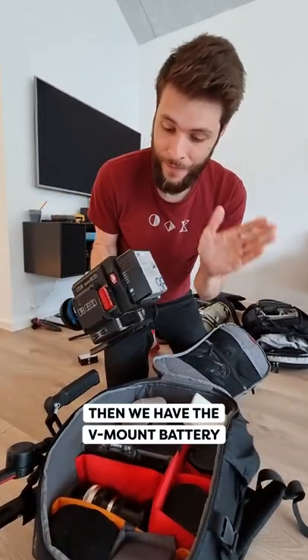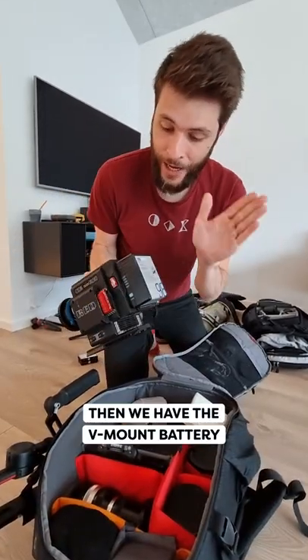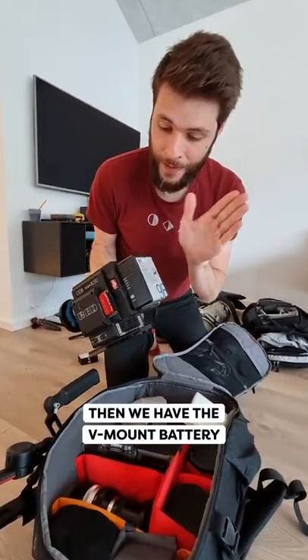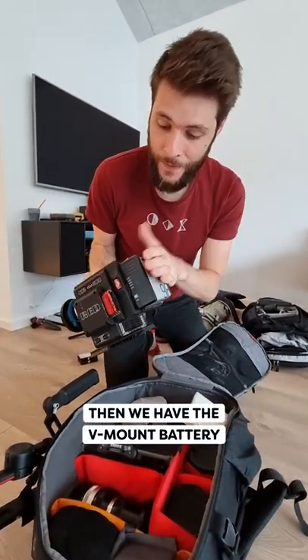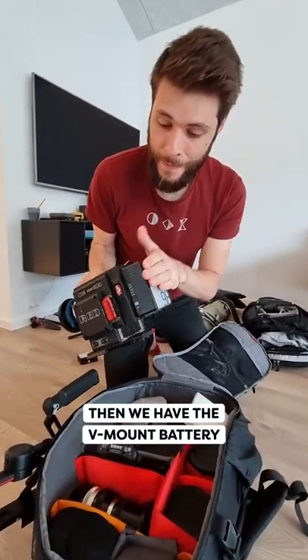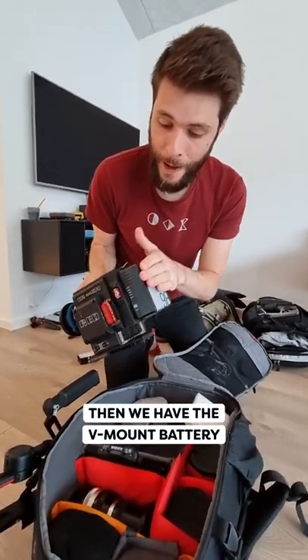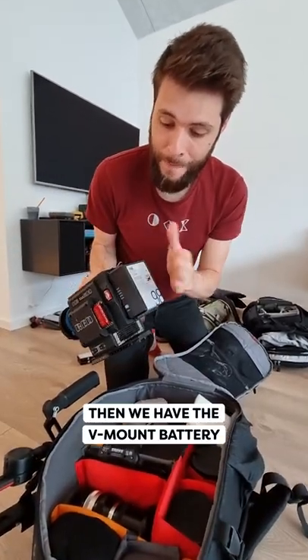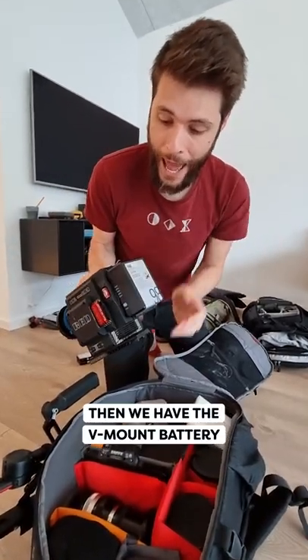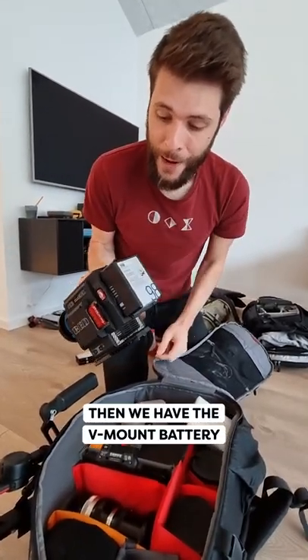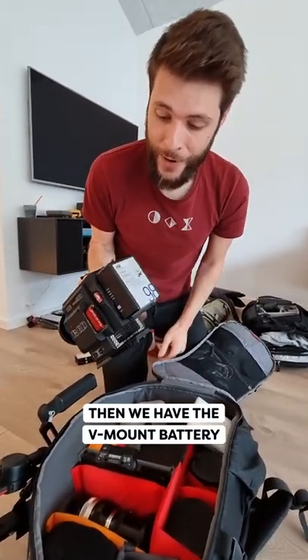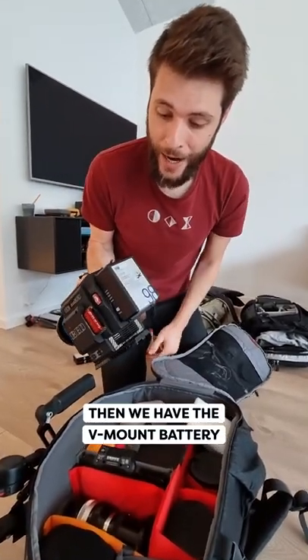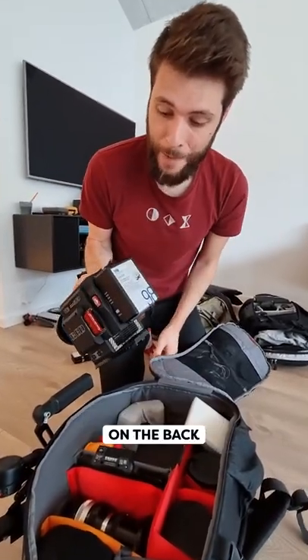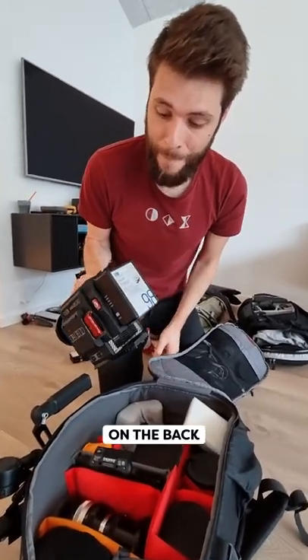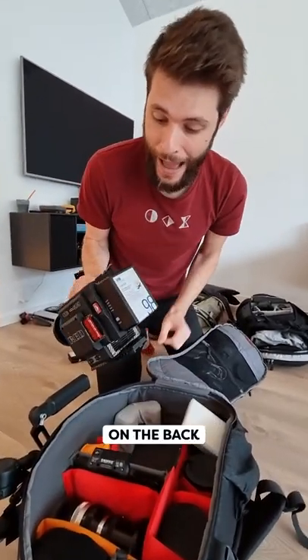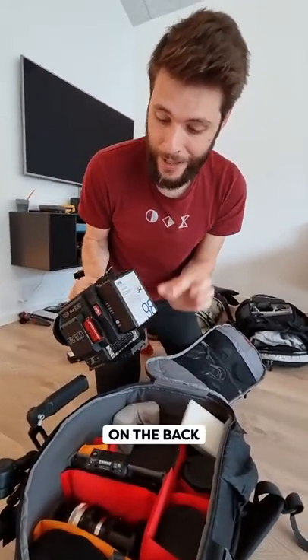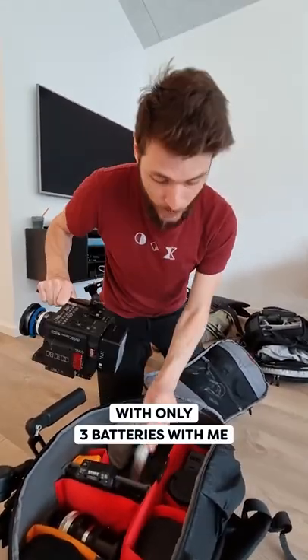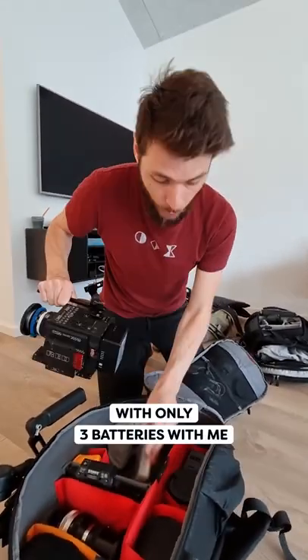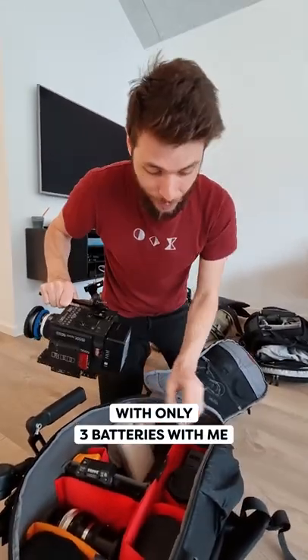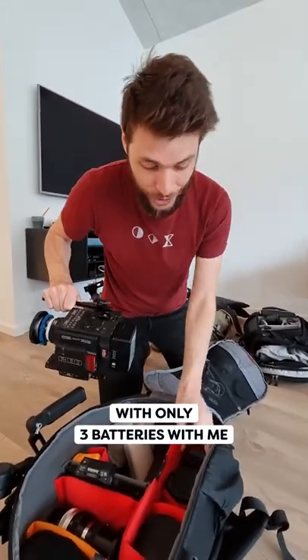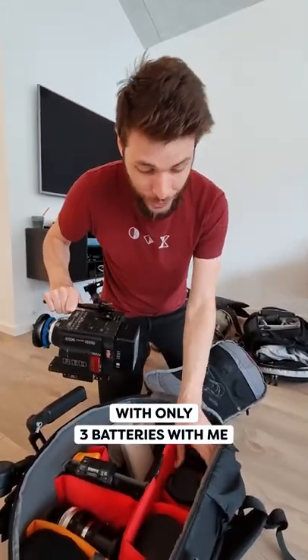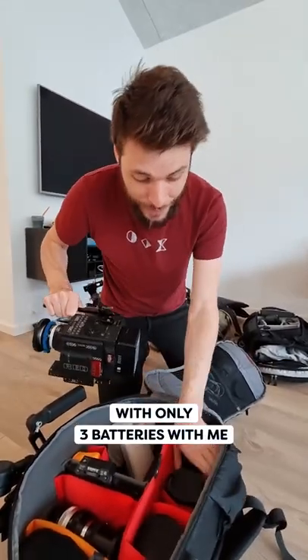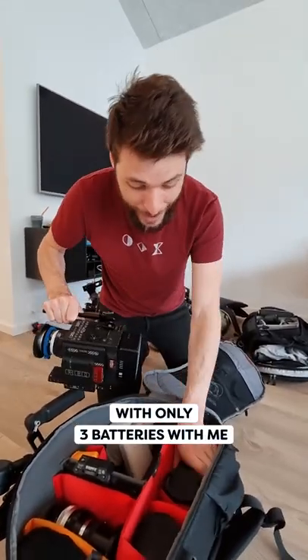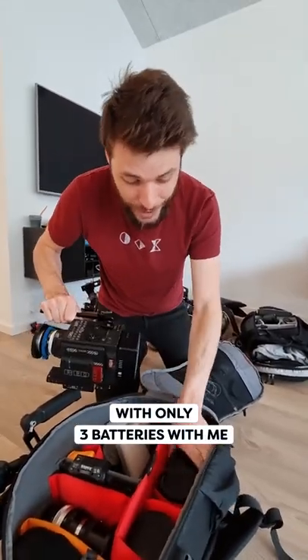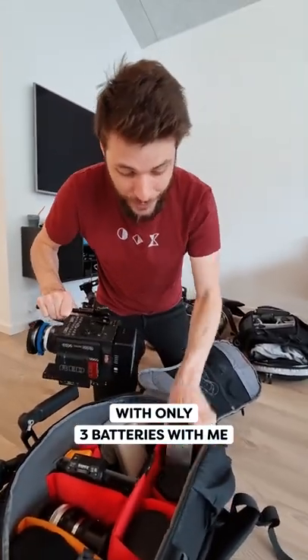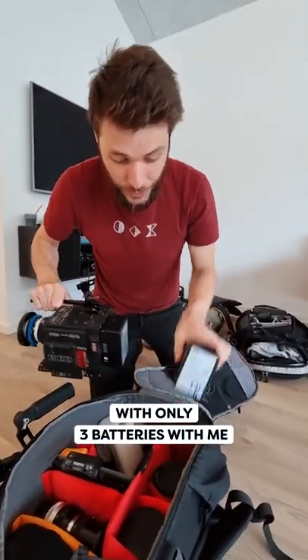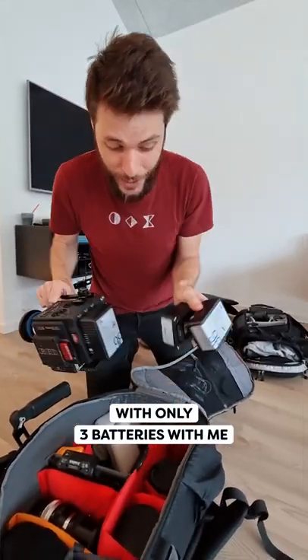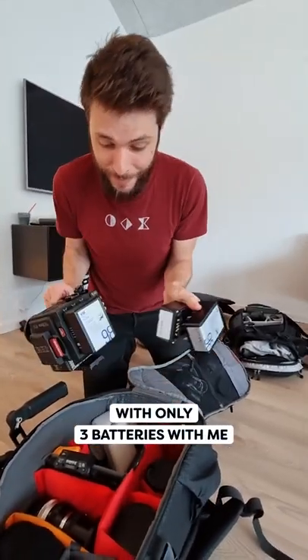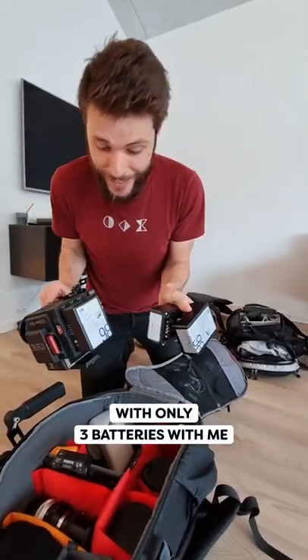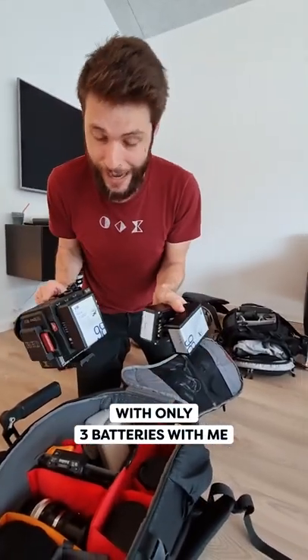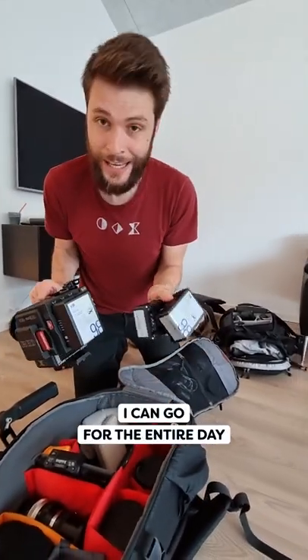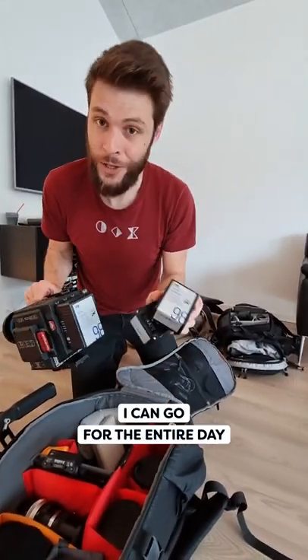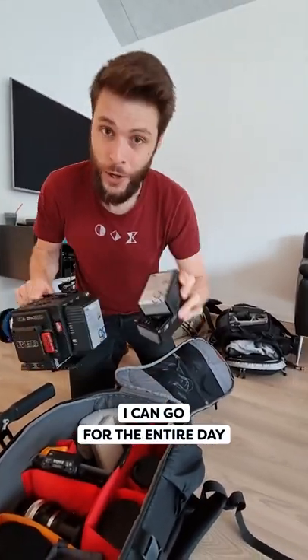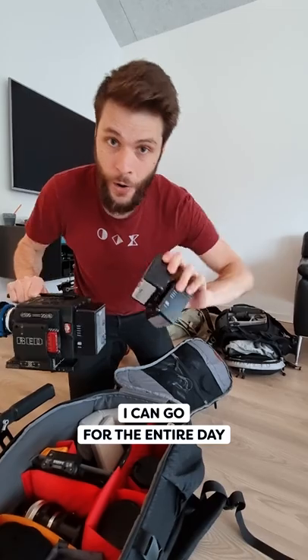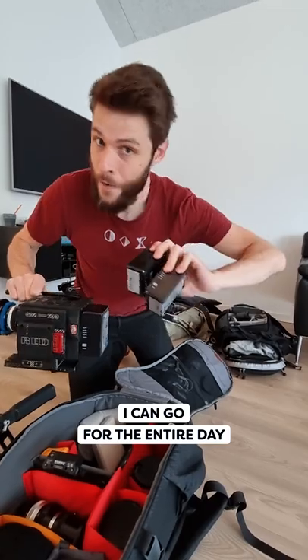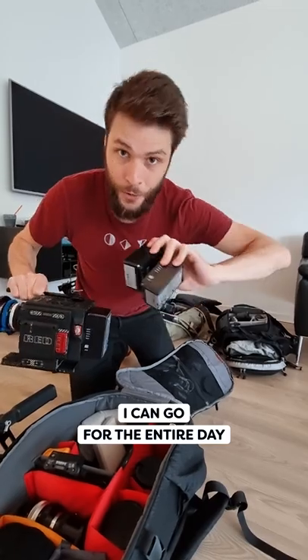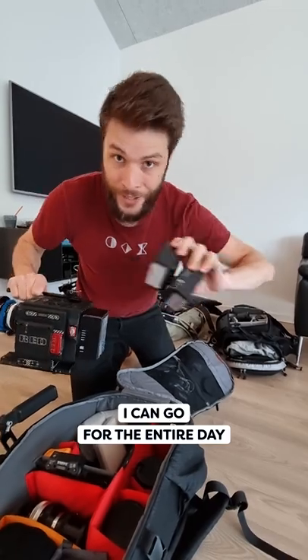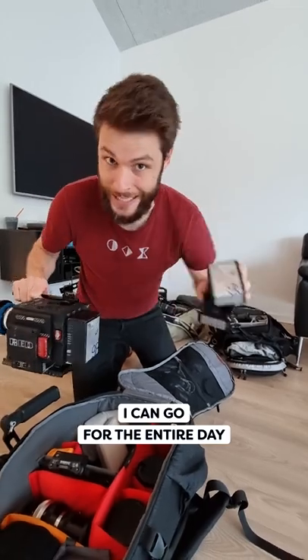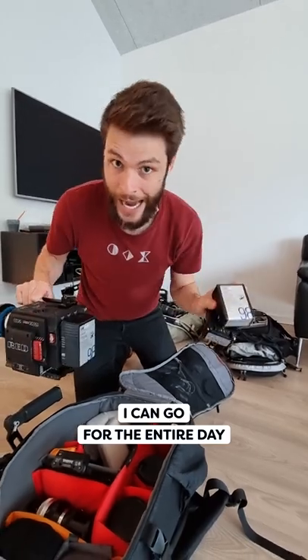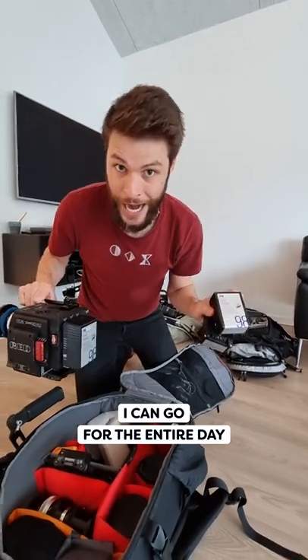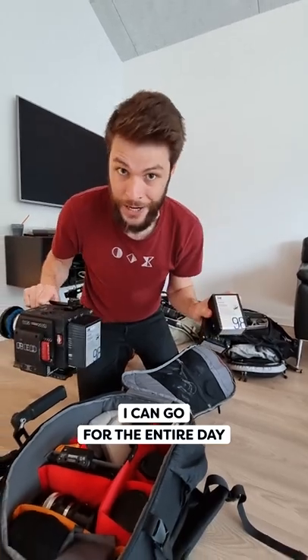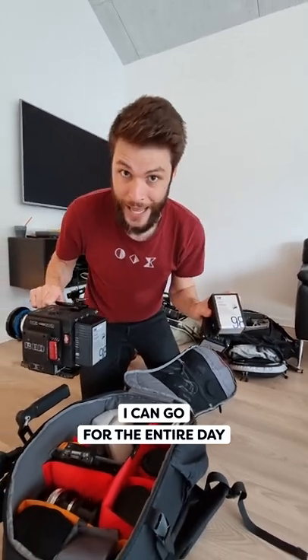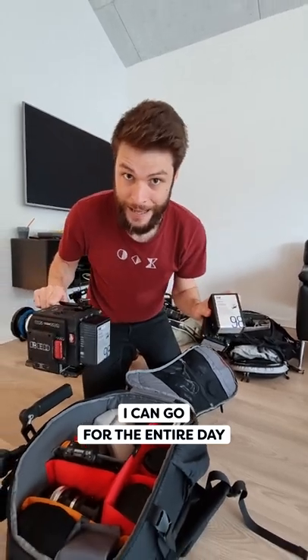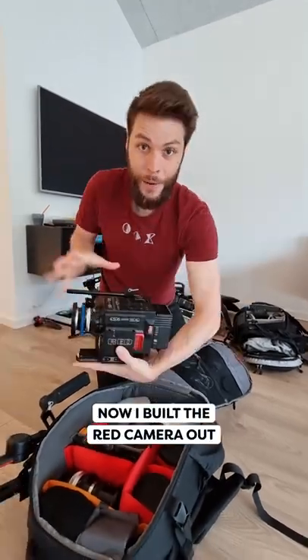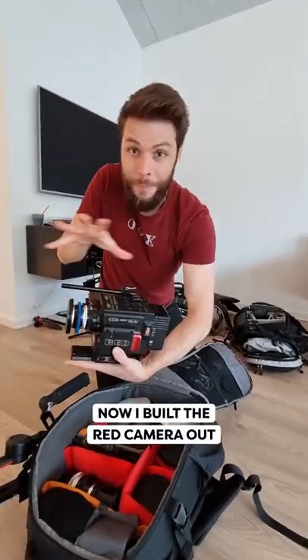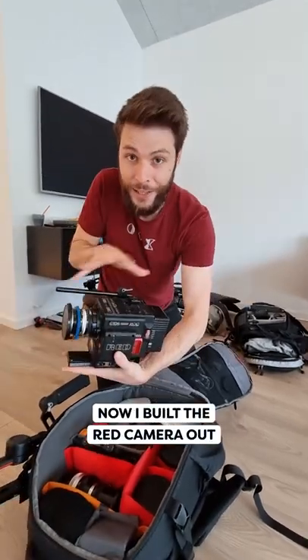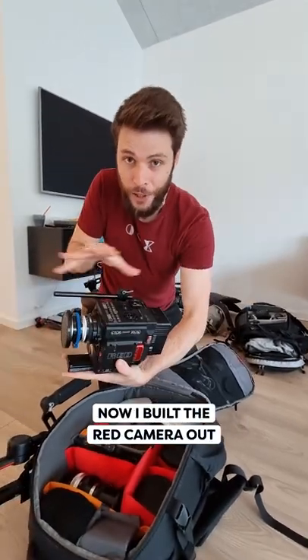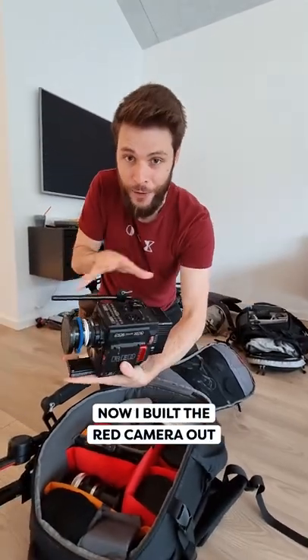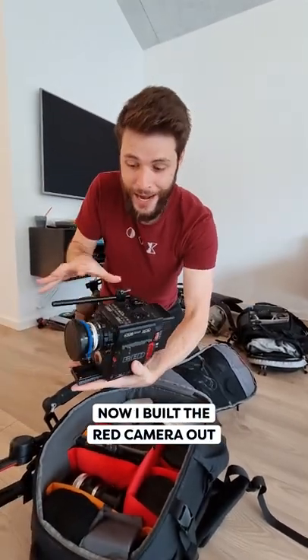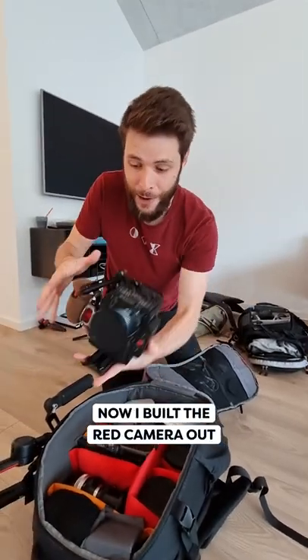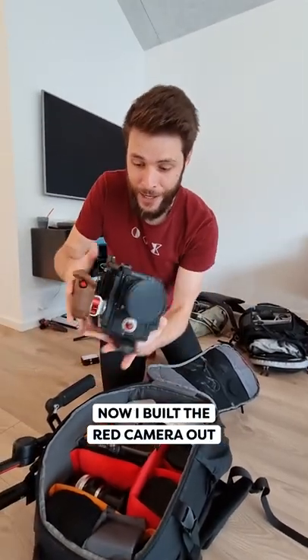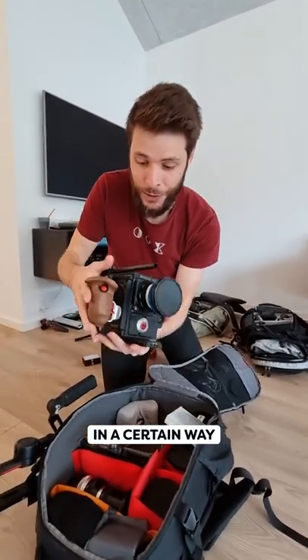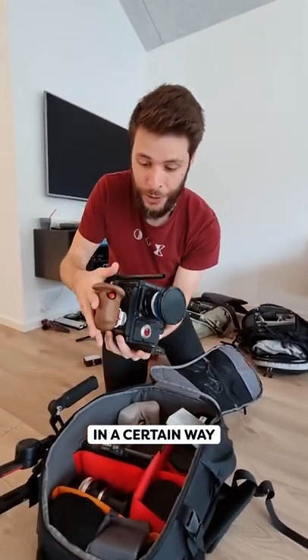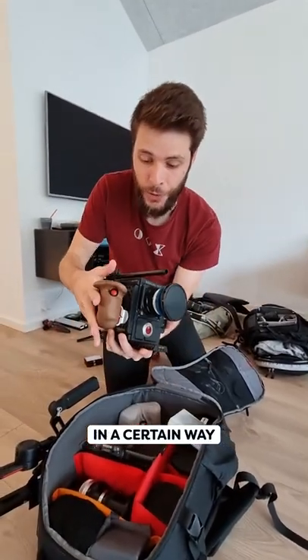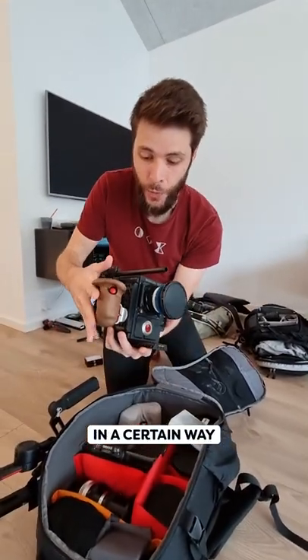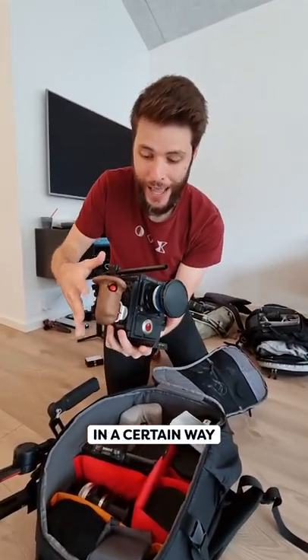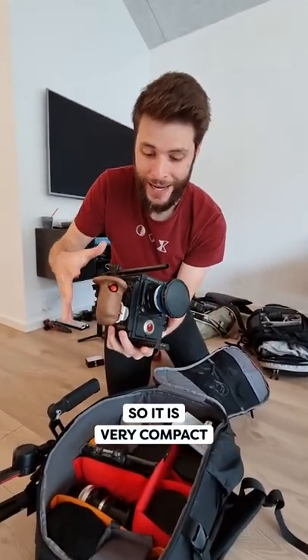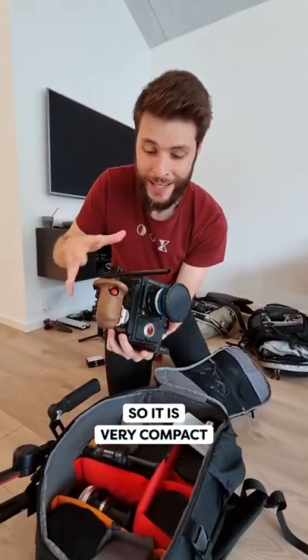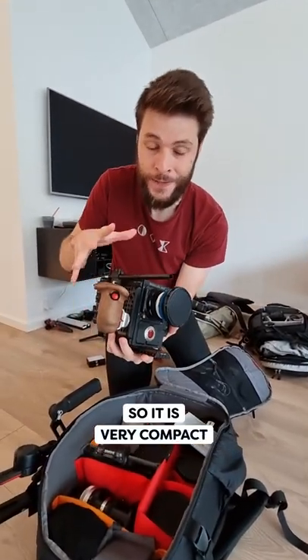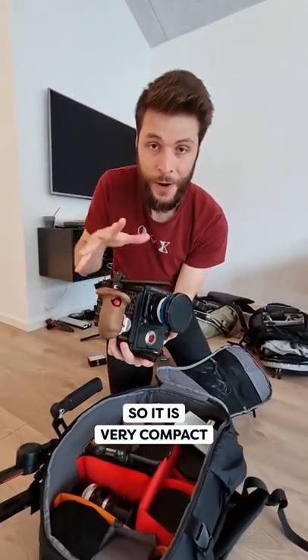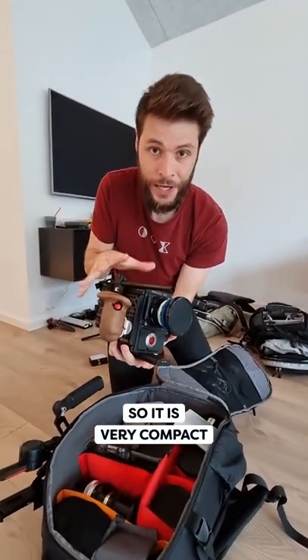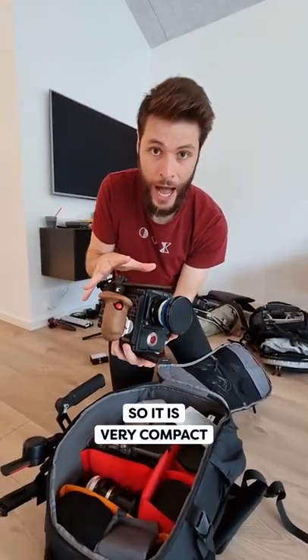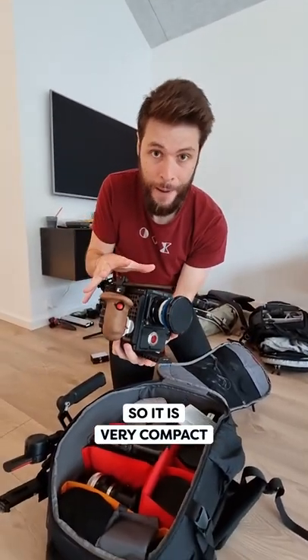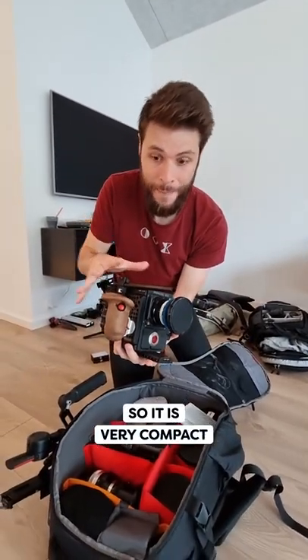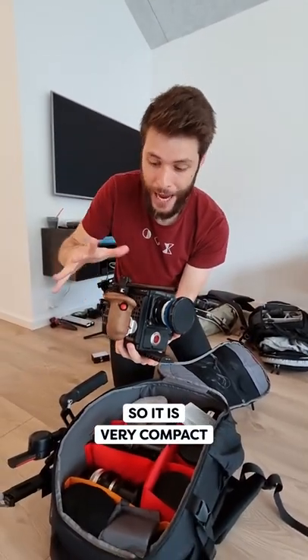Then we've got the V-mount battery on the back. With only three batteries, I can go for the entire day. I built the Red out in a certain way that it is very compact.